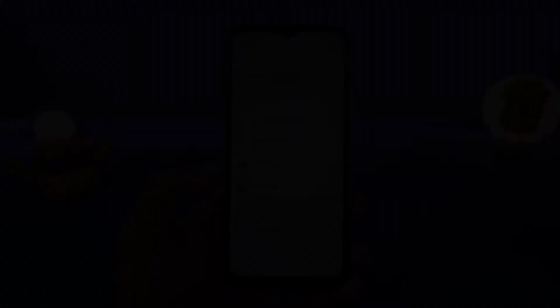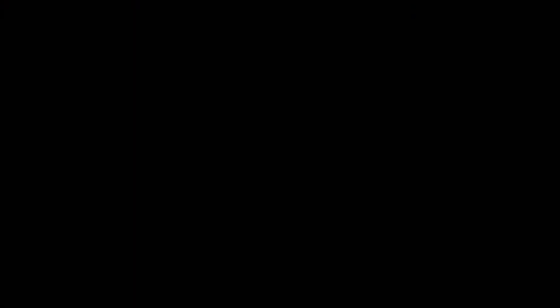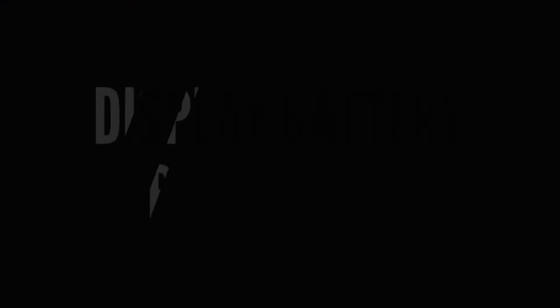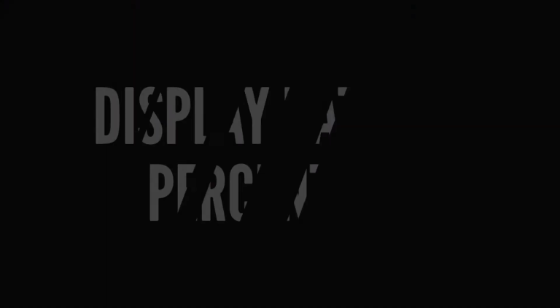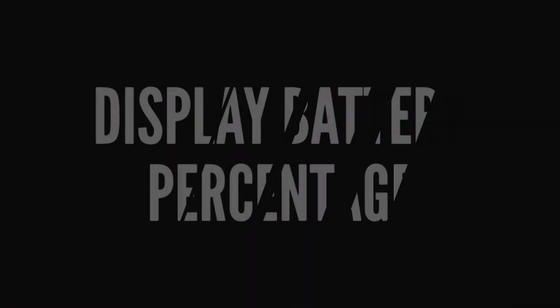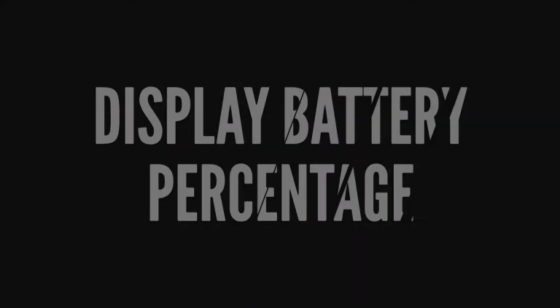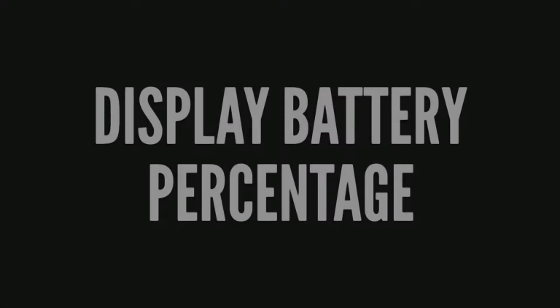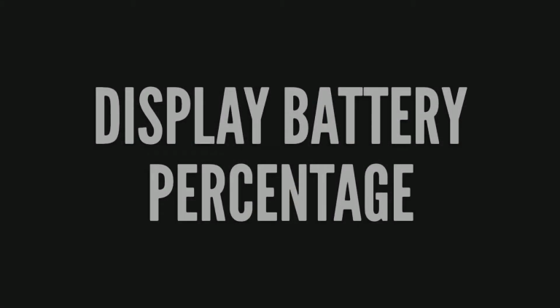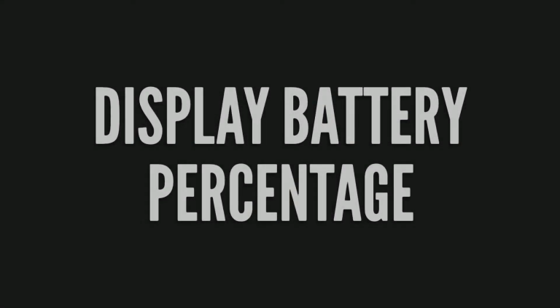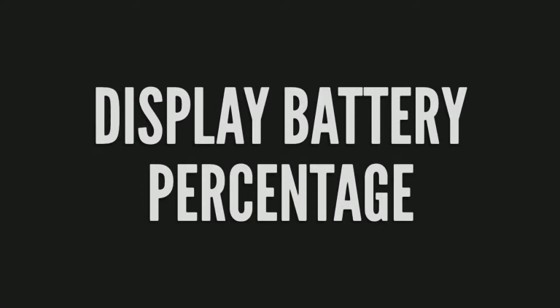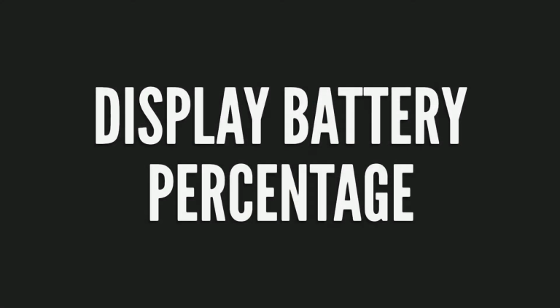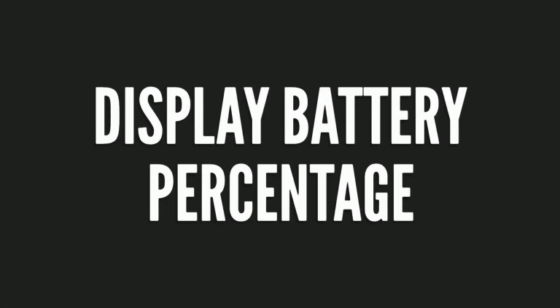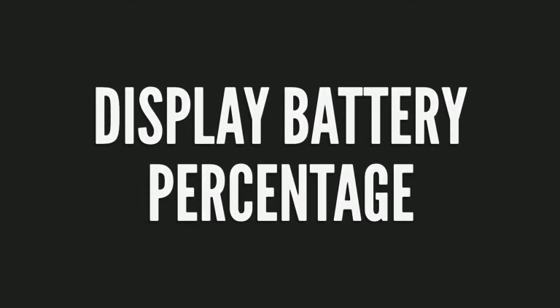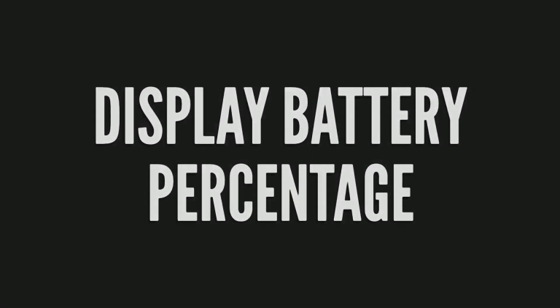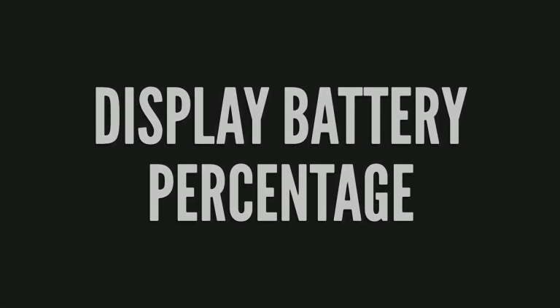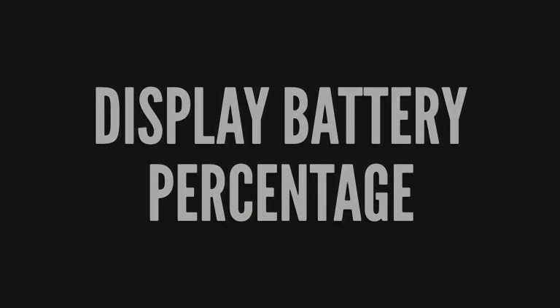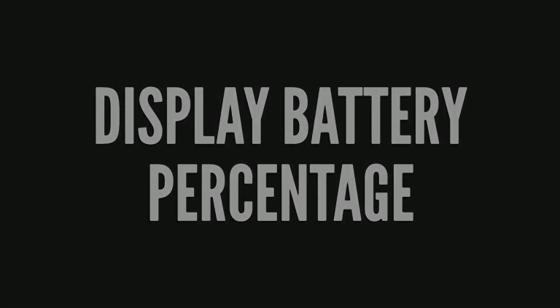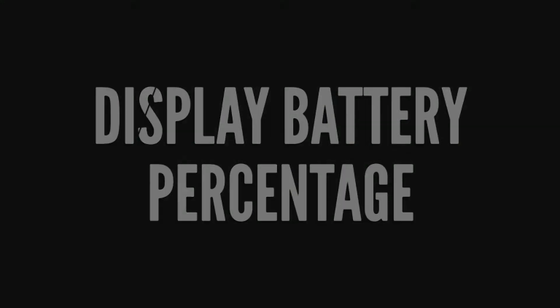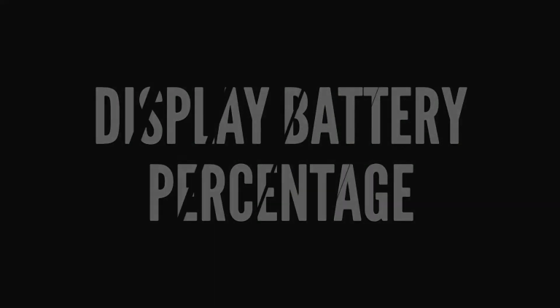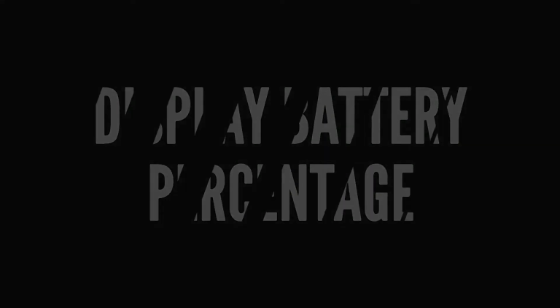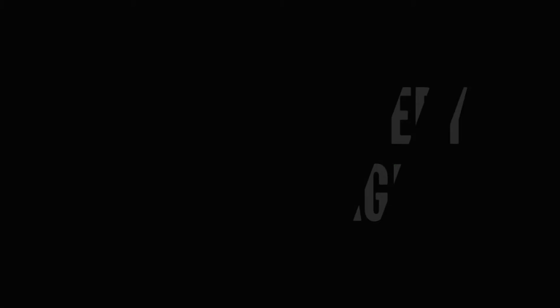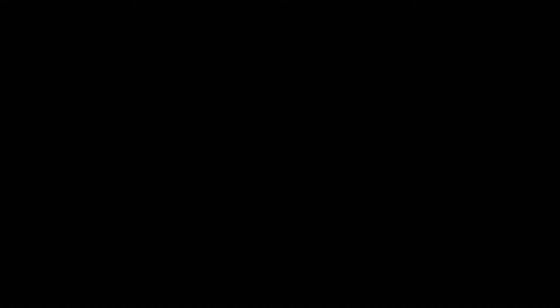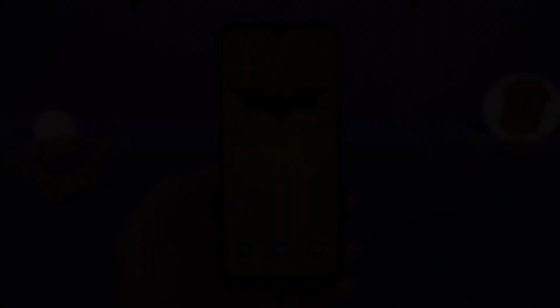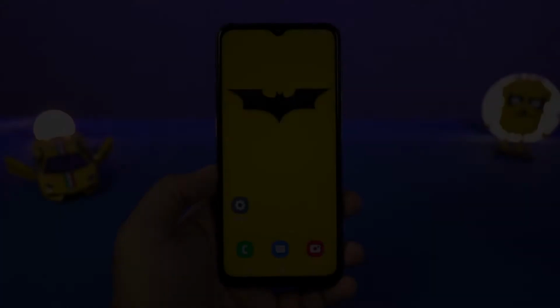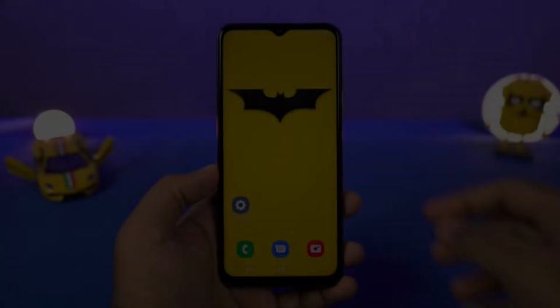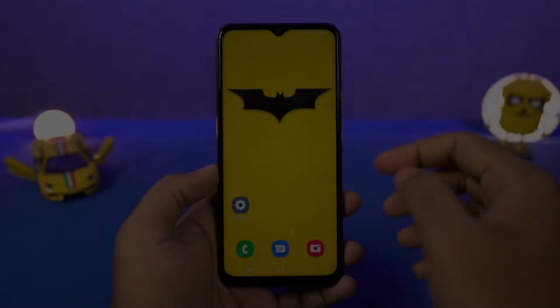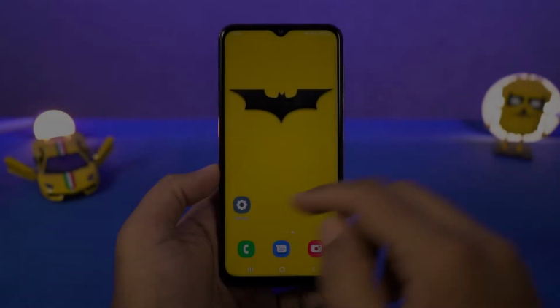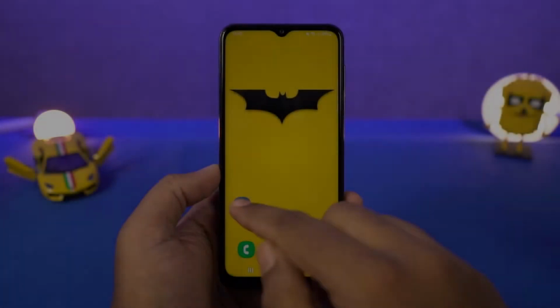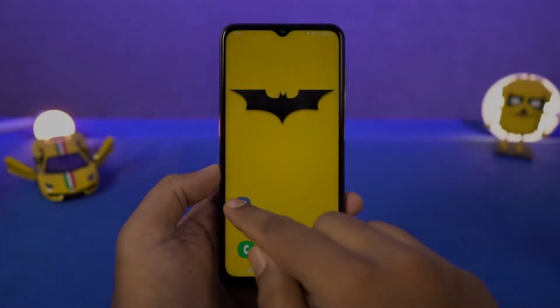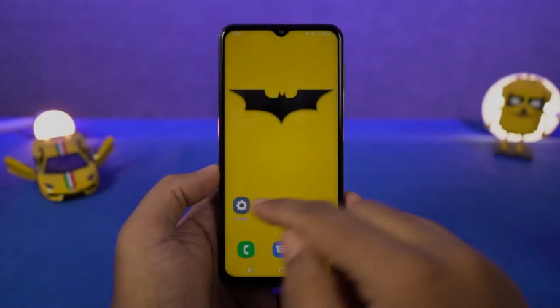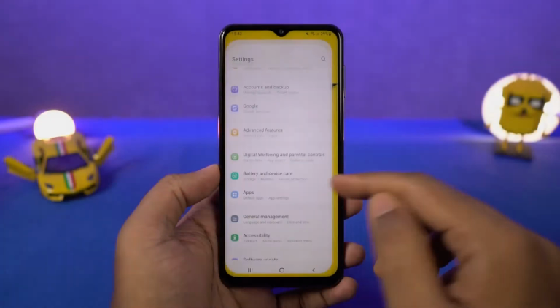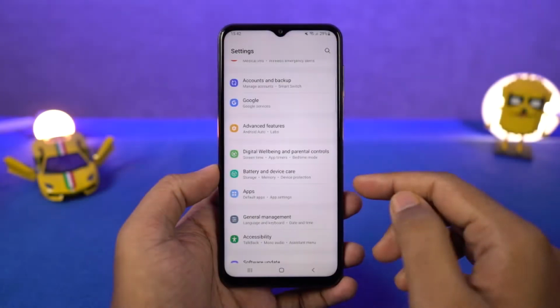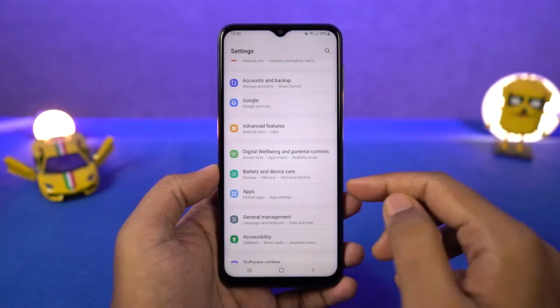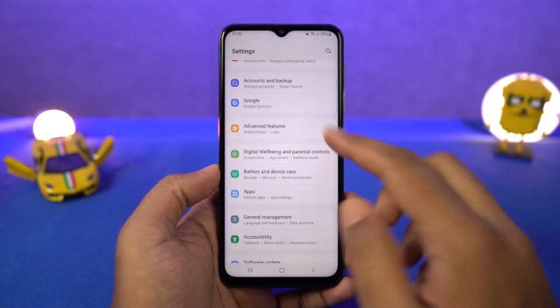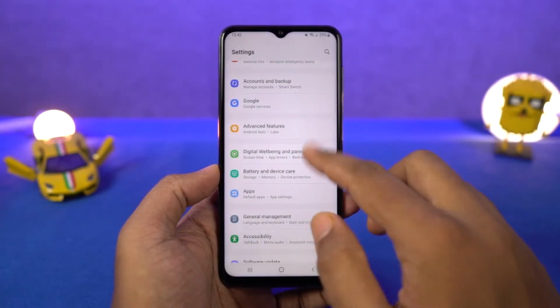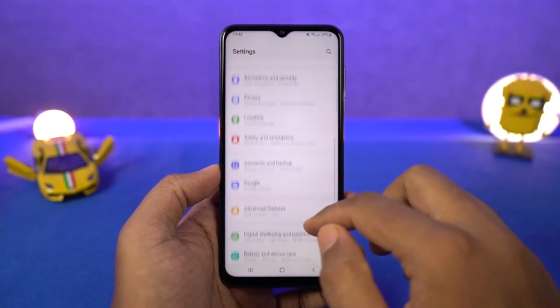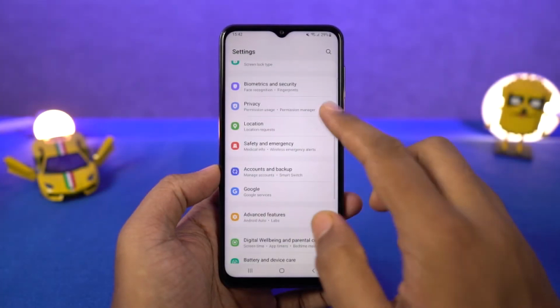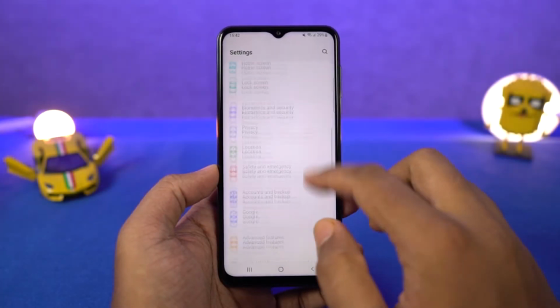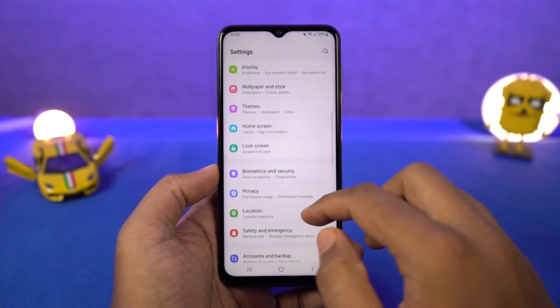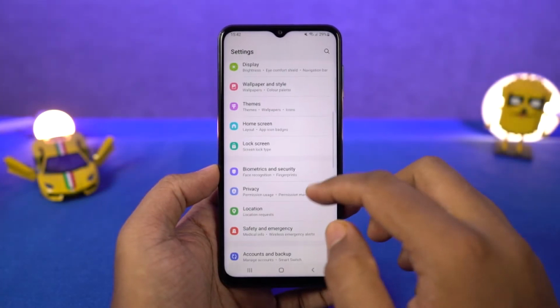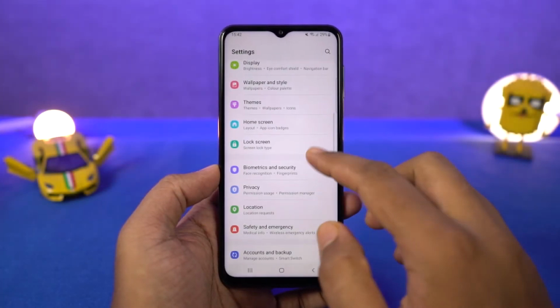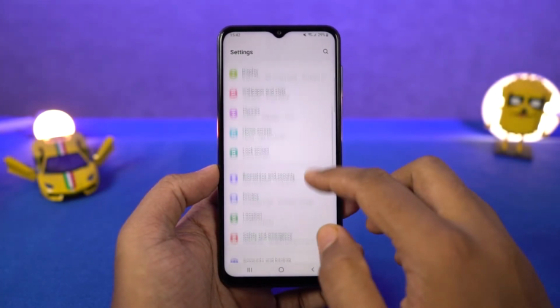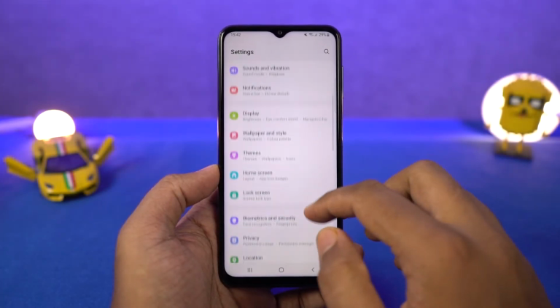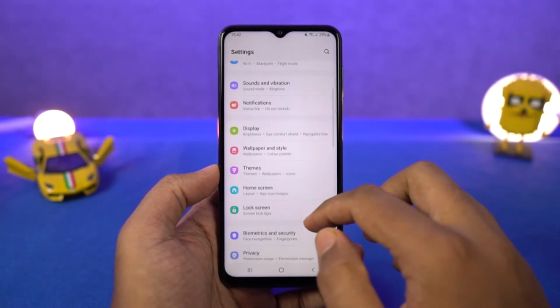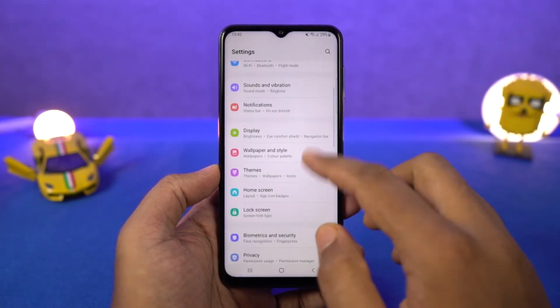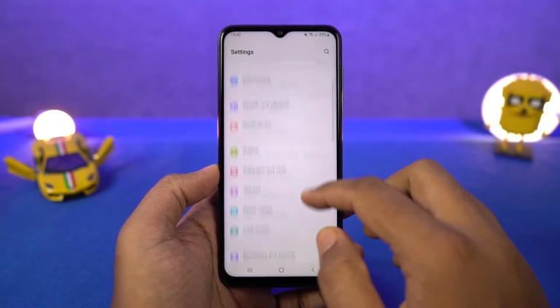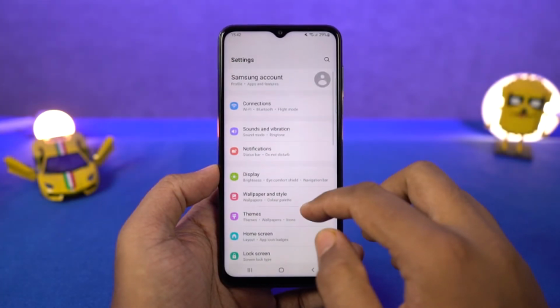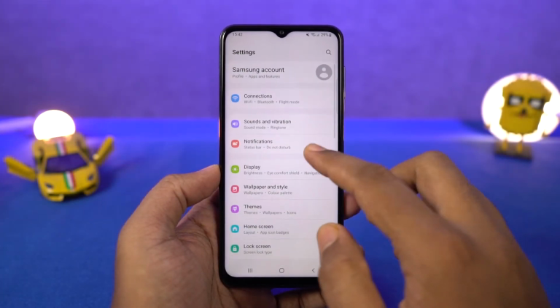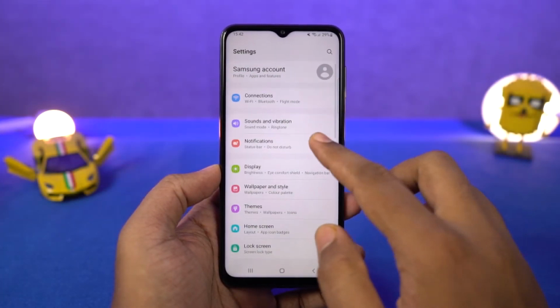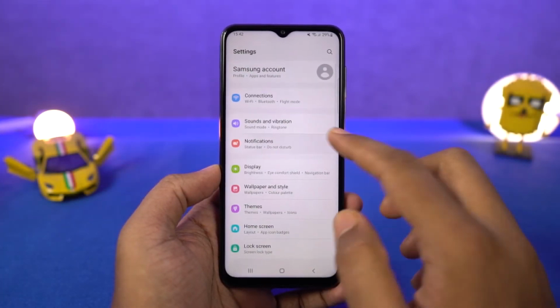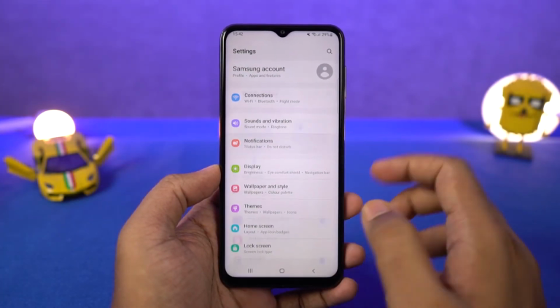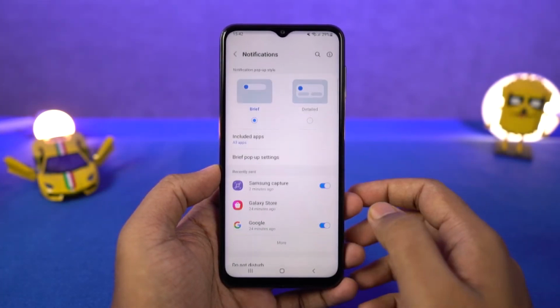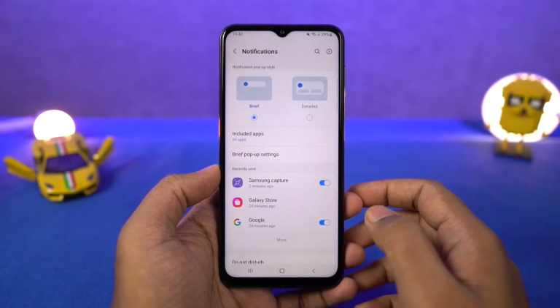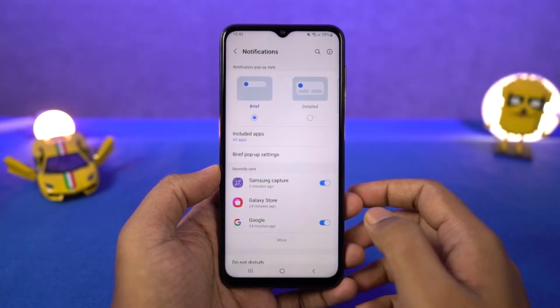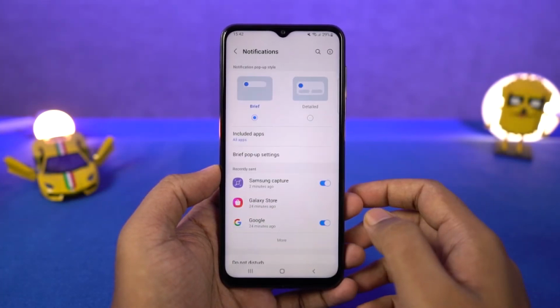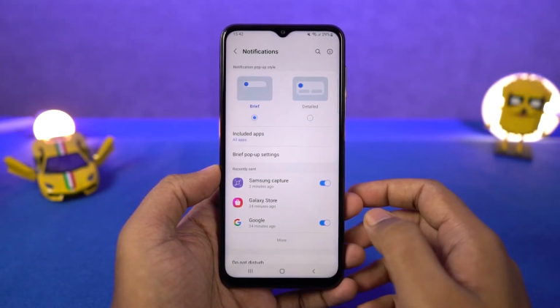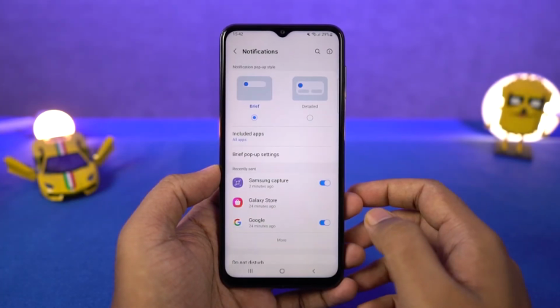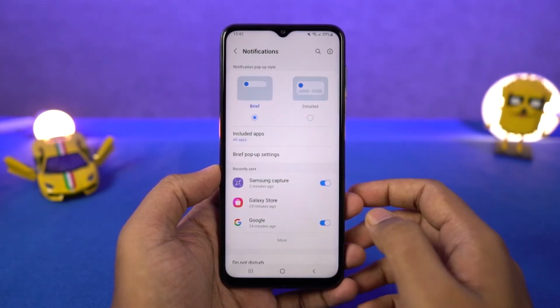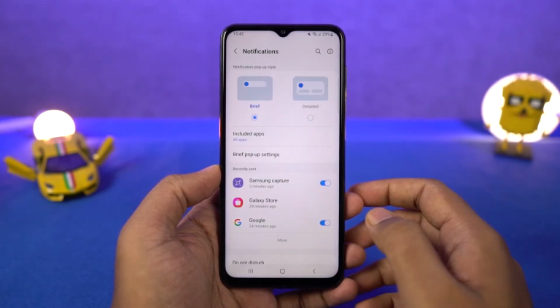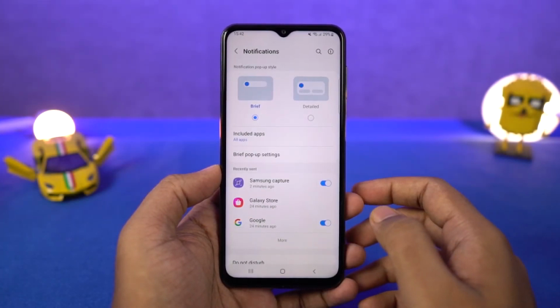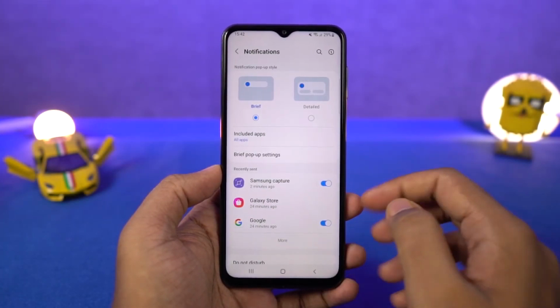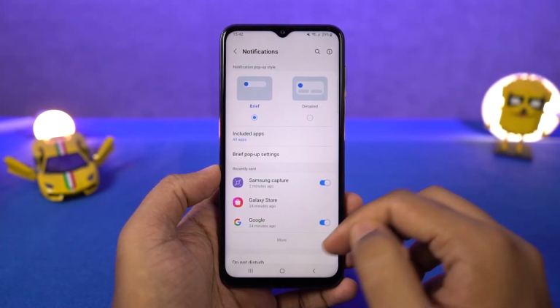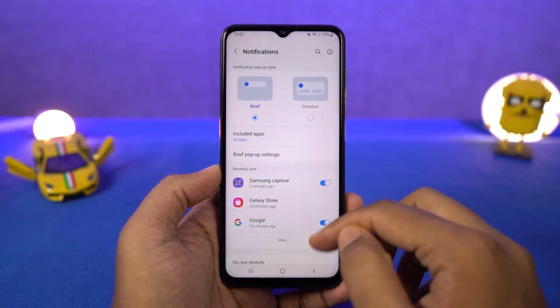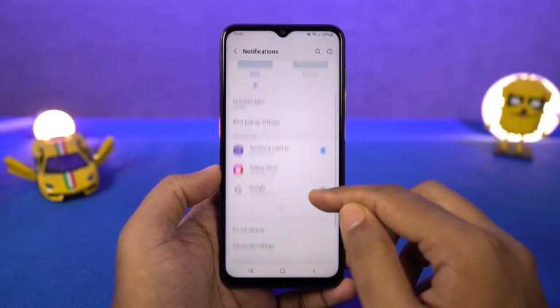Next we can show battery percentage. Once you enable this toggle, it displays the battery percentage on the status bar.